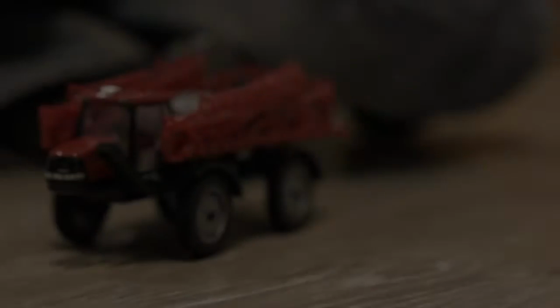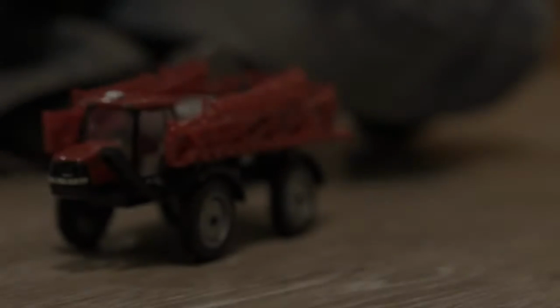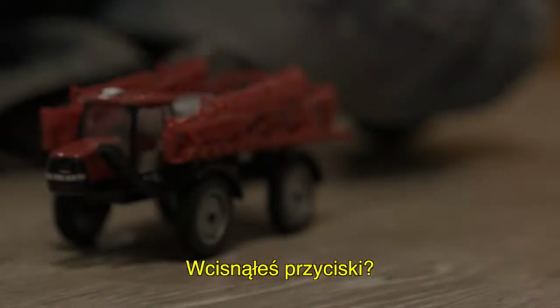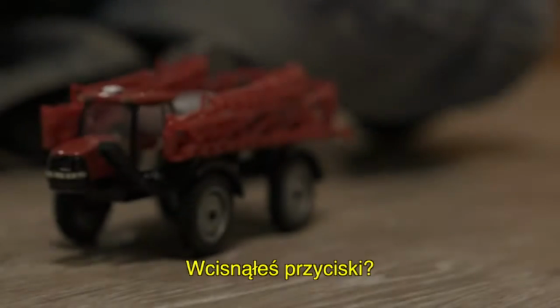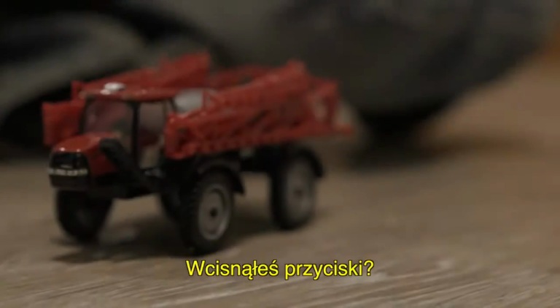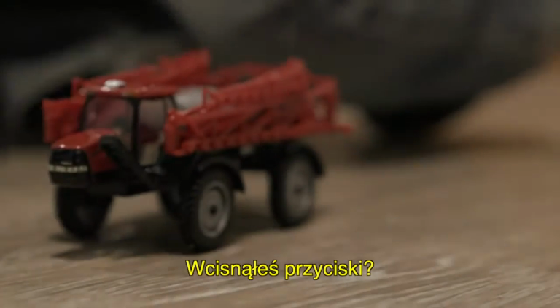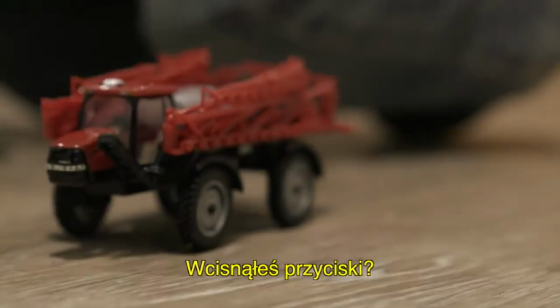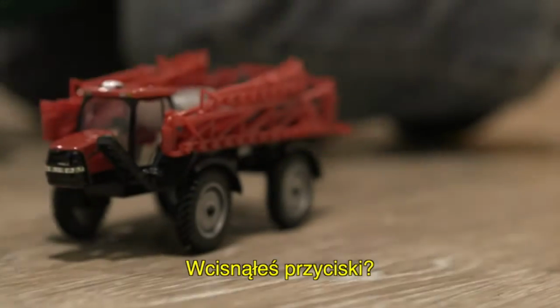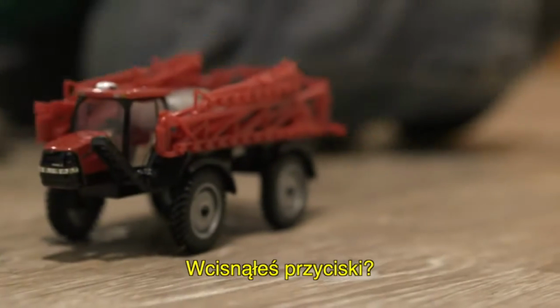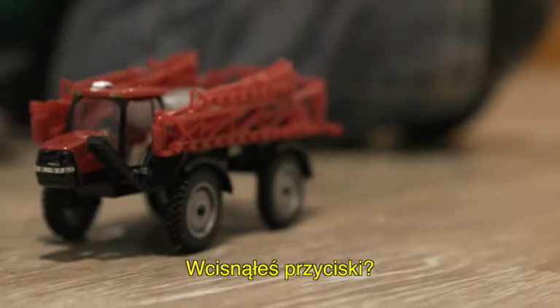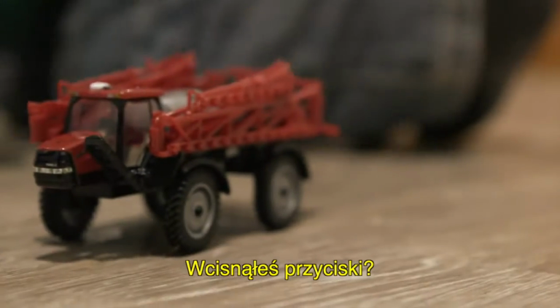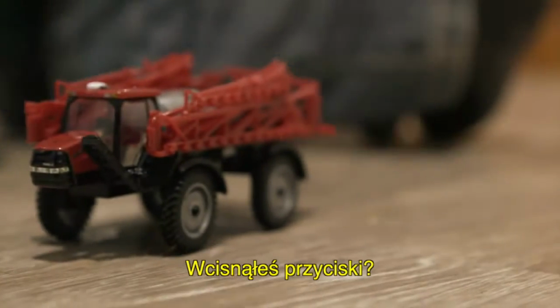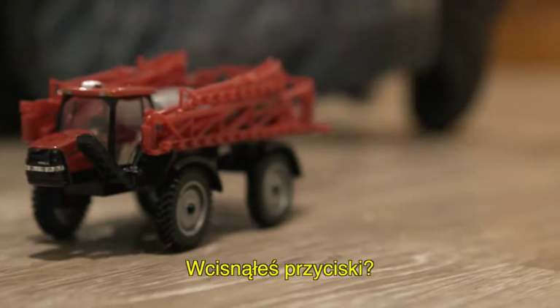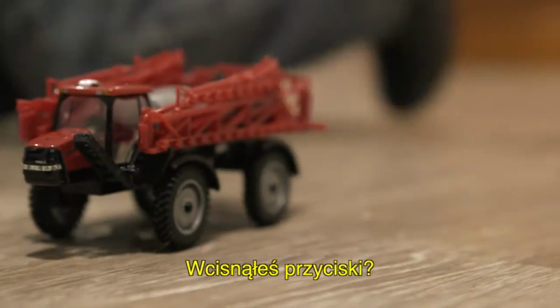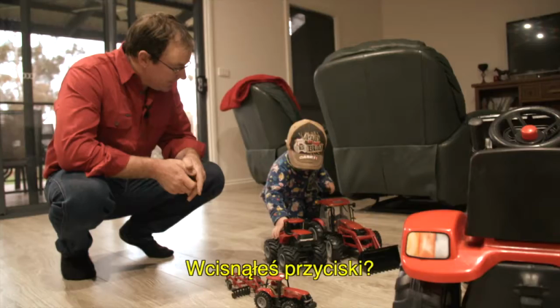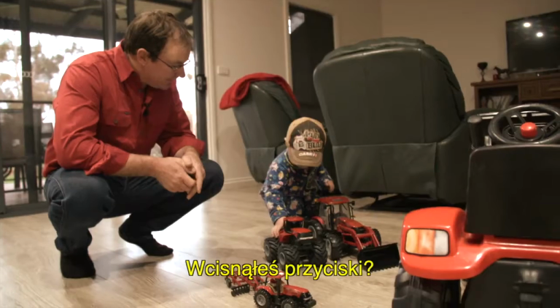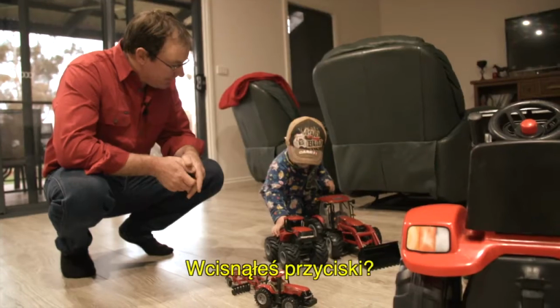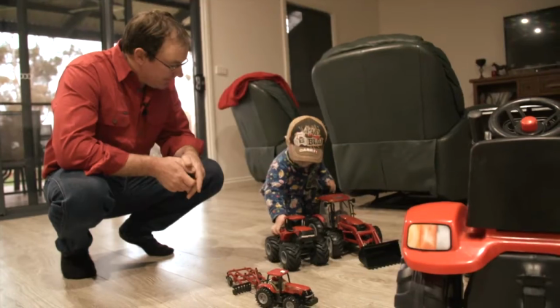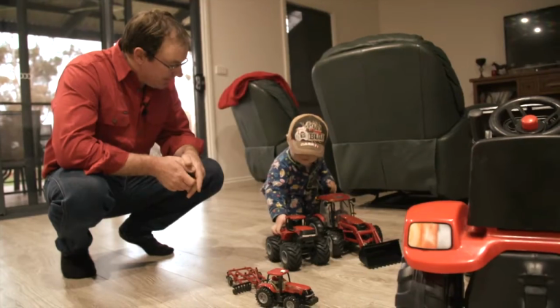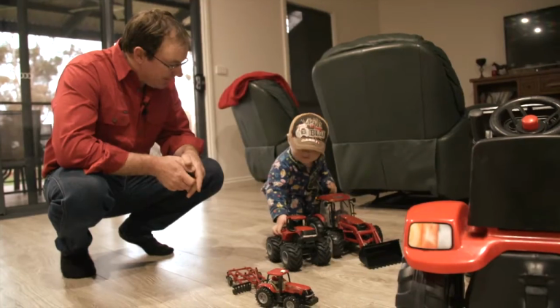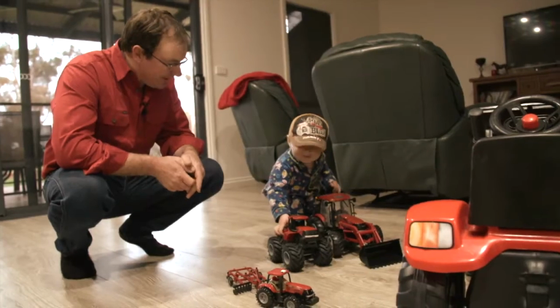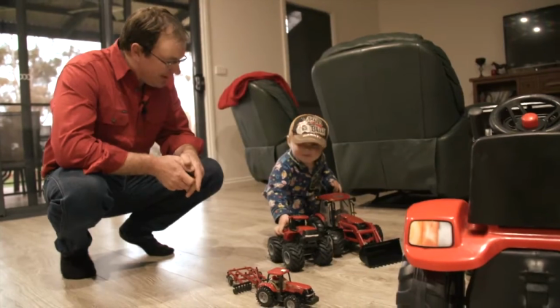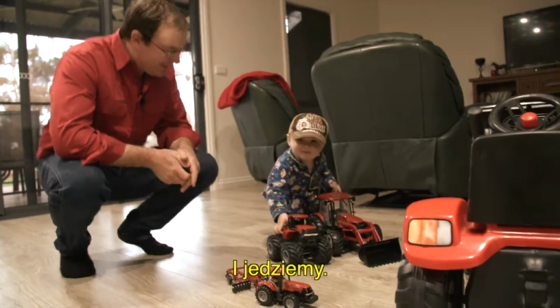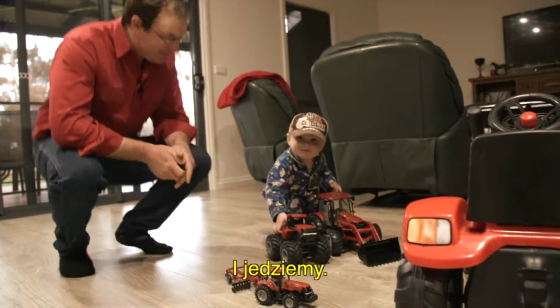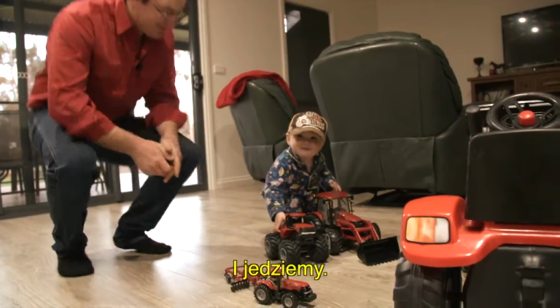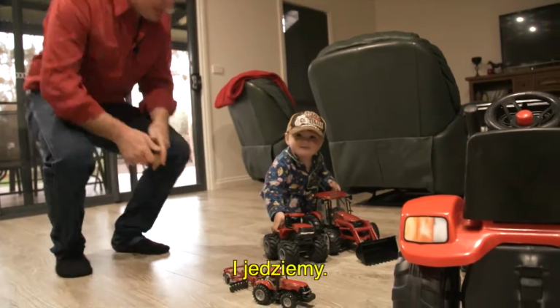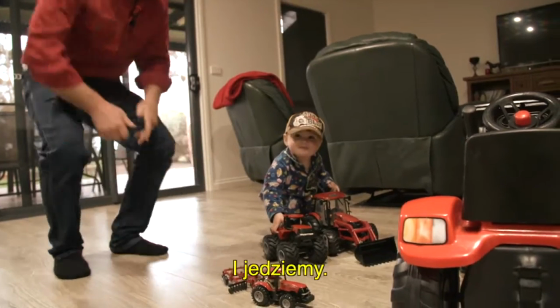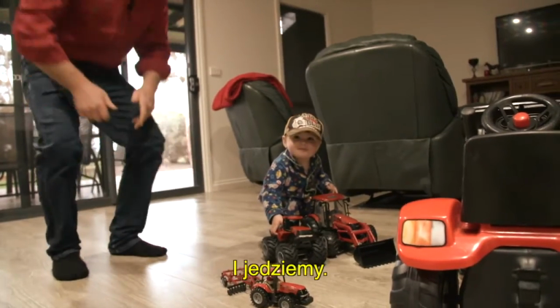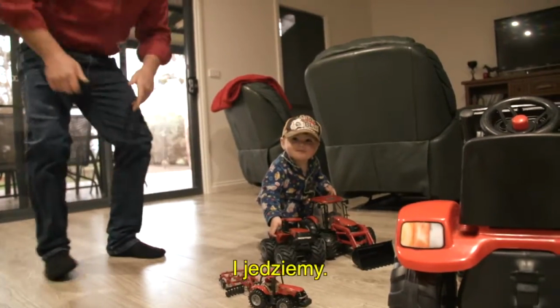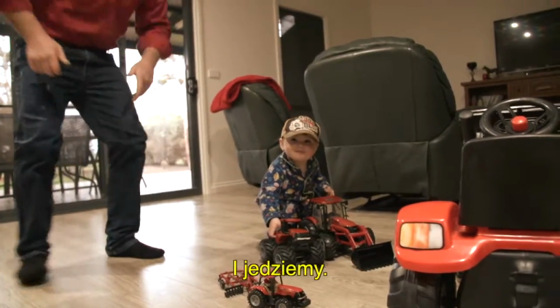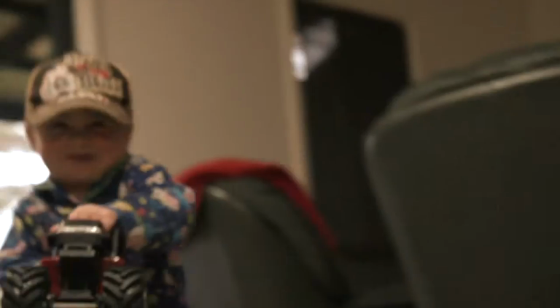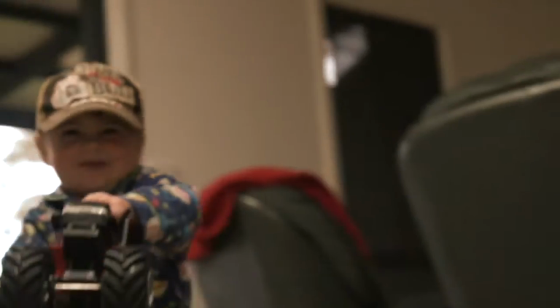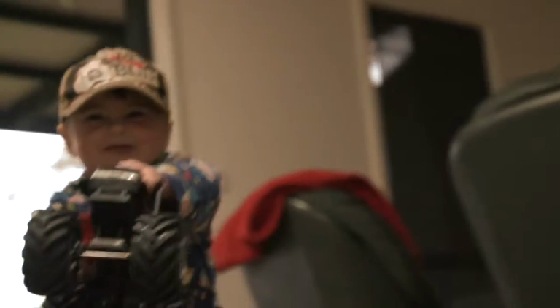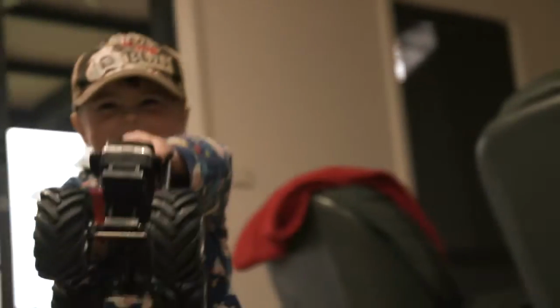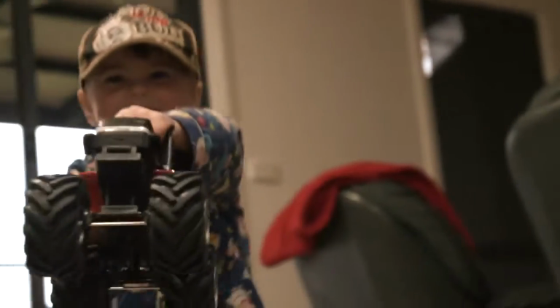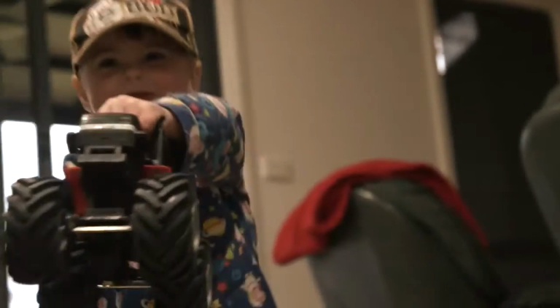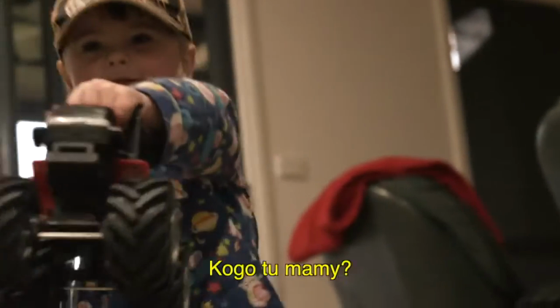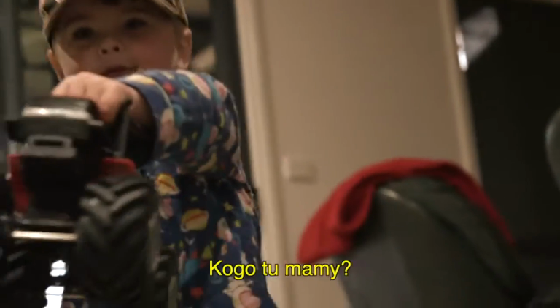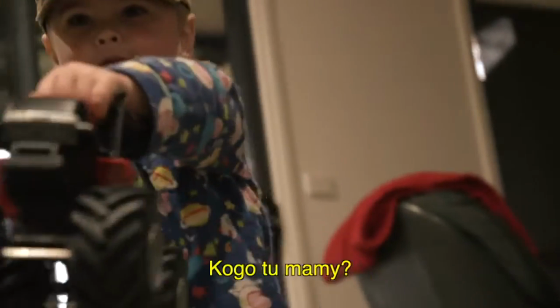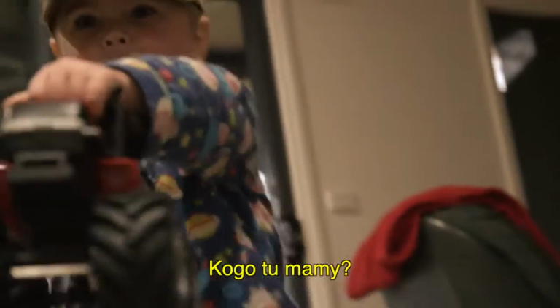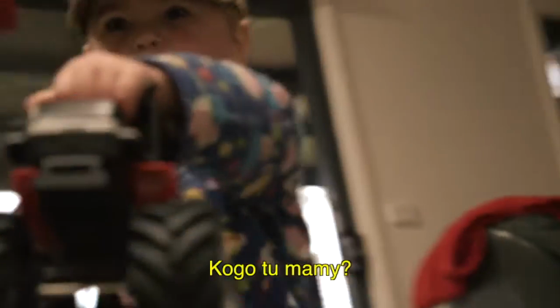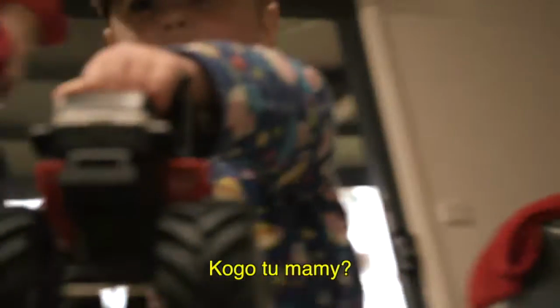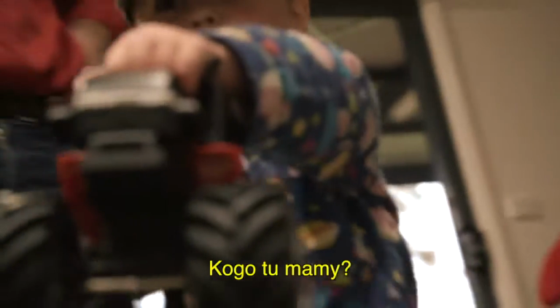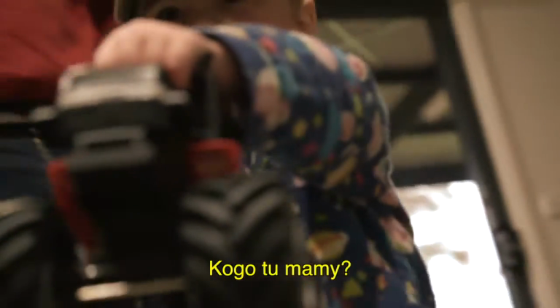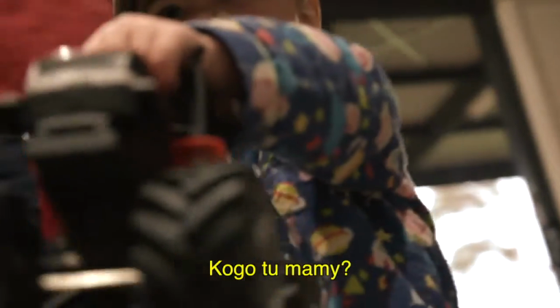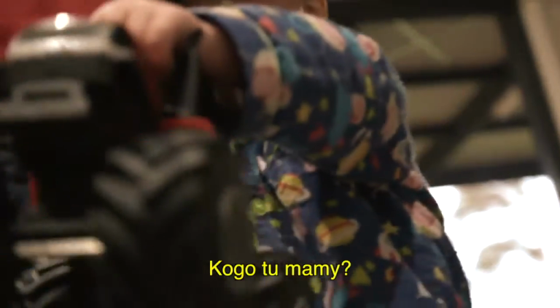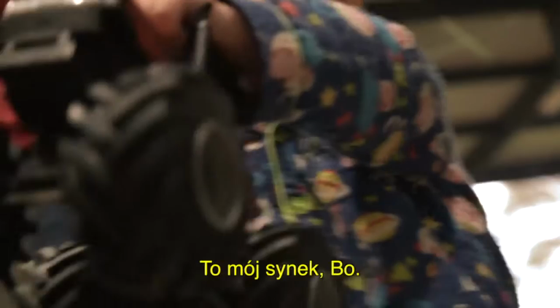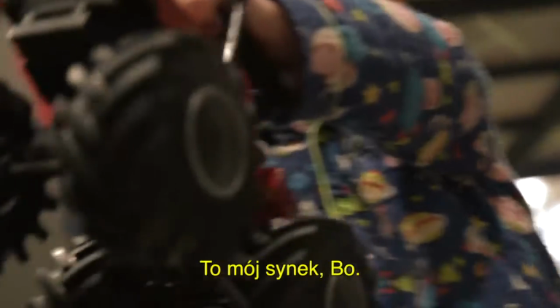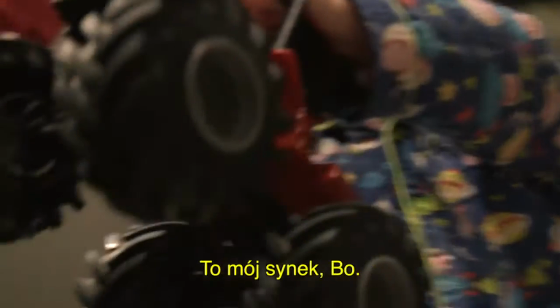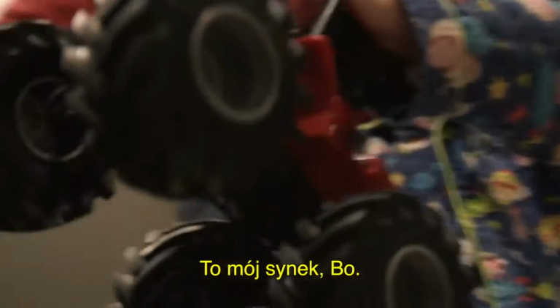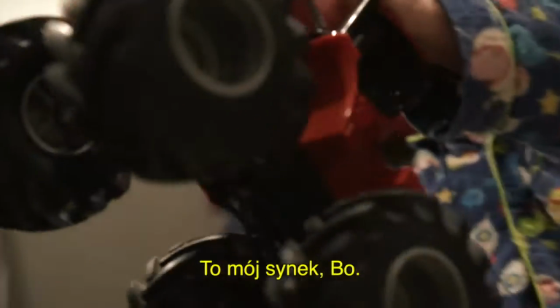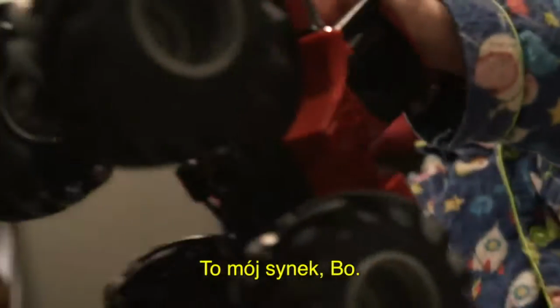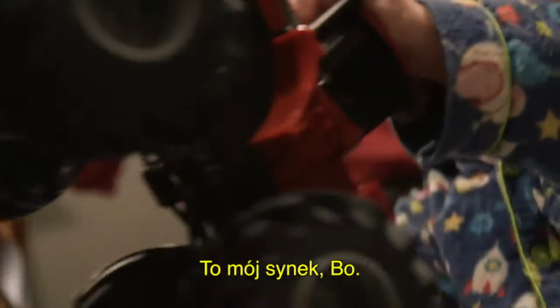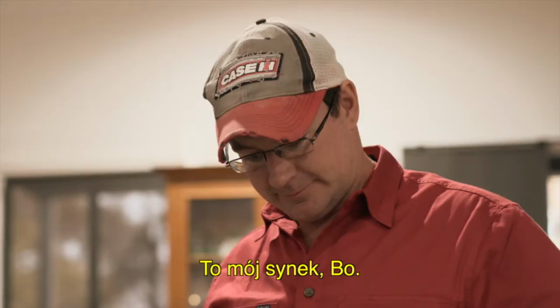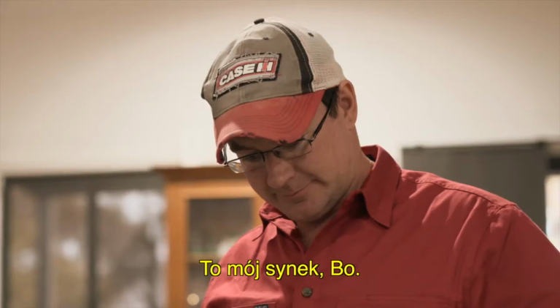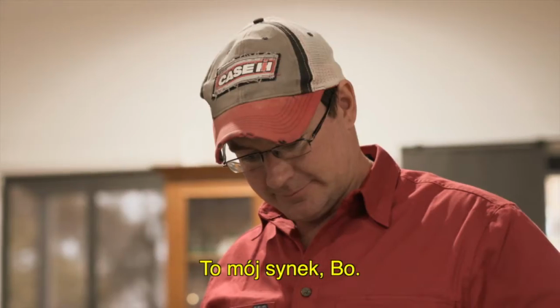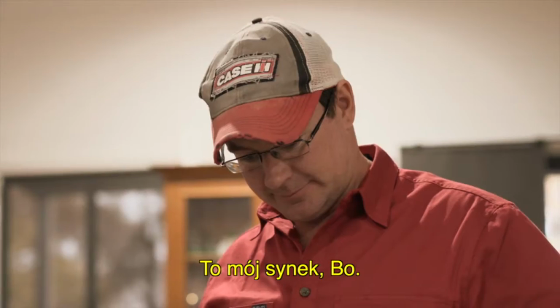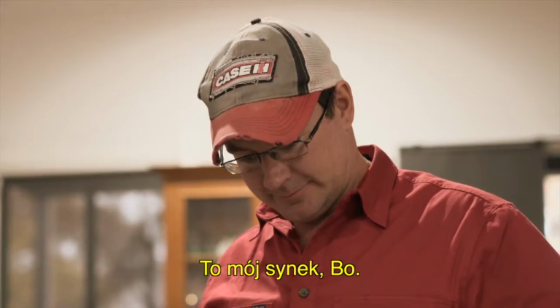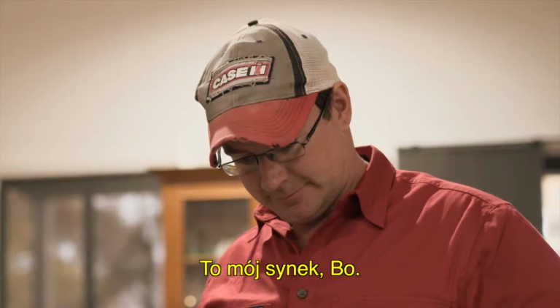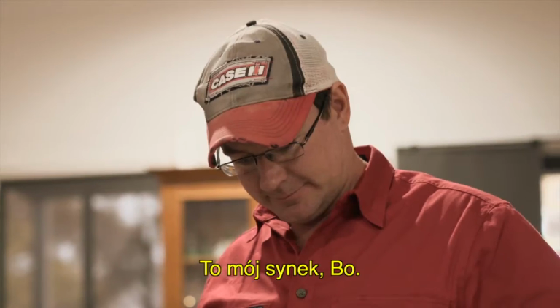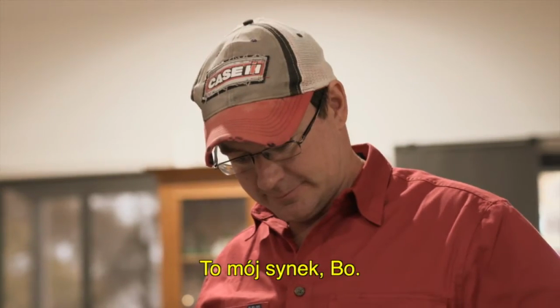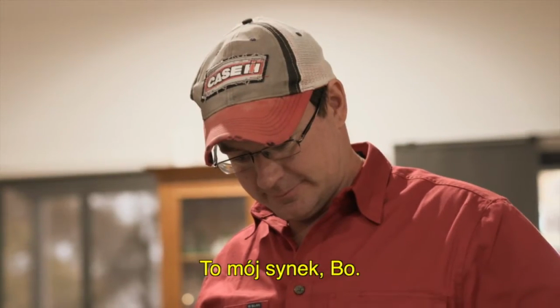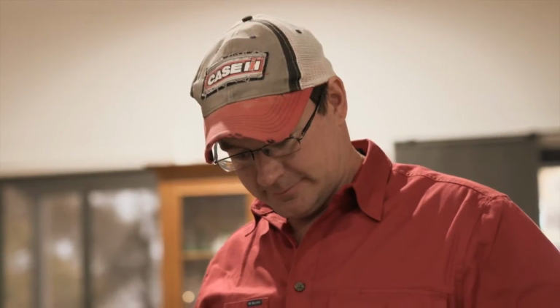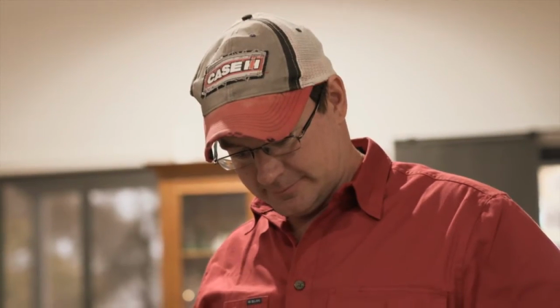You press the buttons on them? There we go. Who's this here? This is Bo, my little son. Hi.